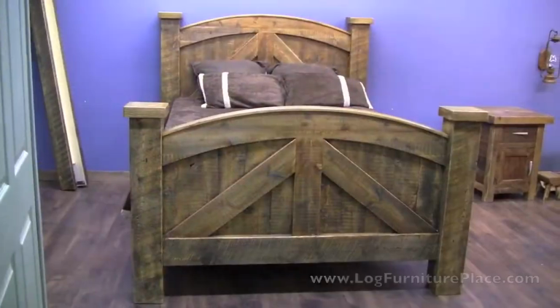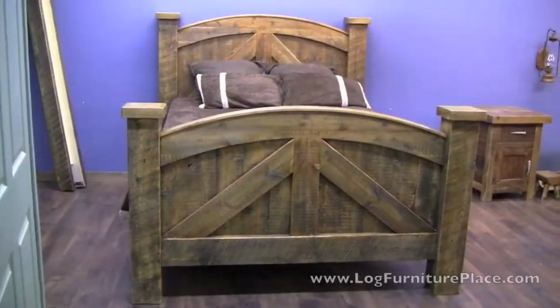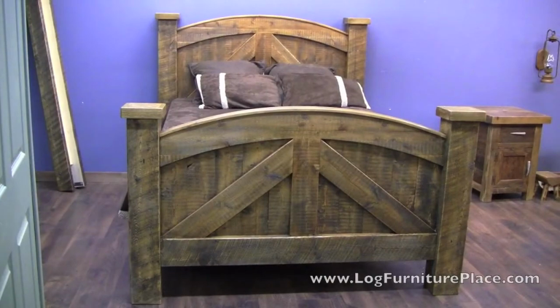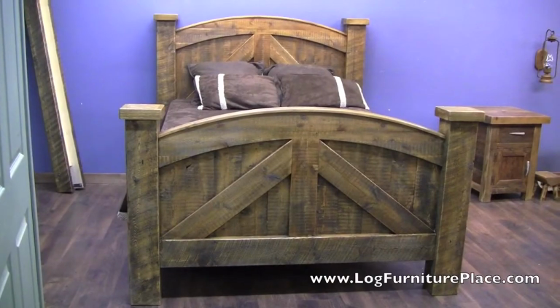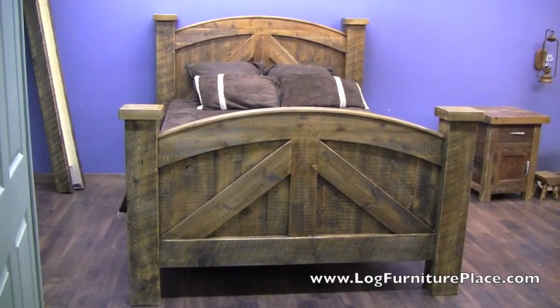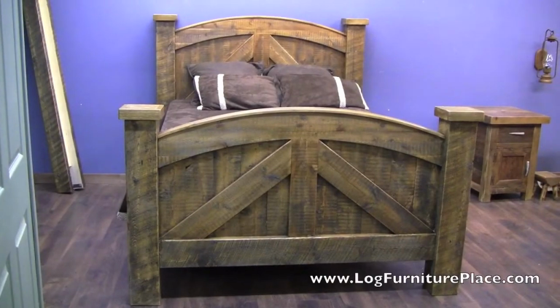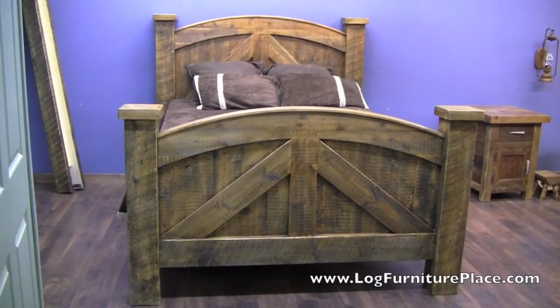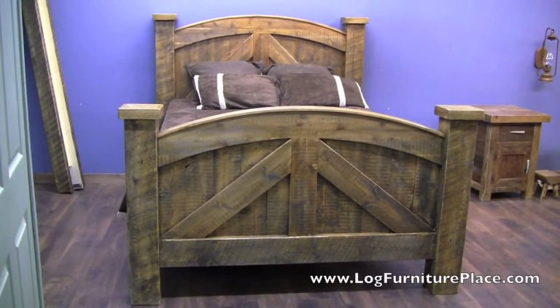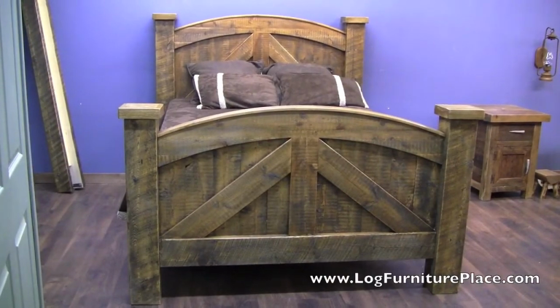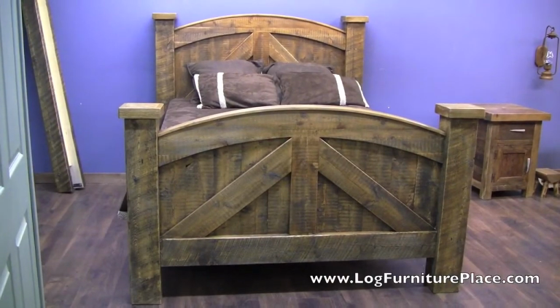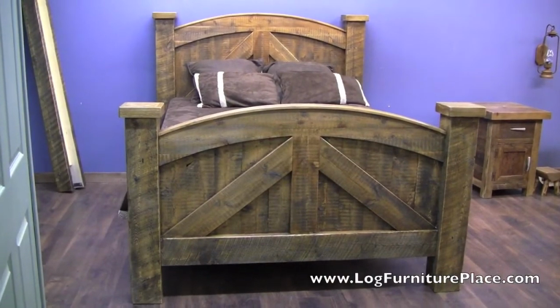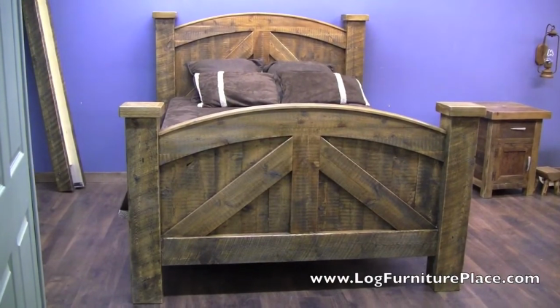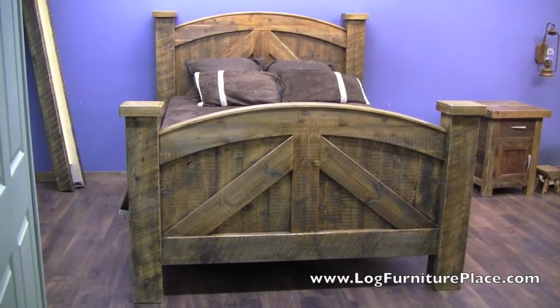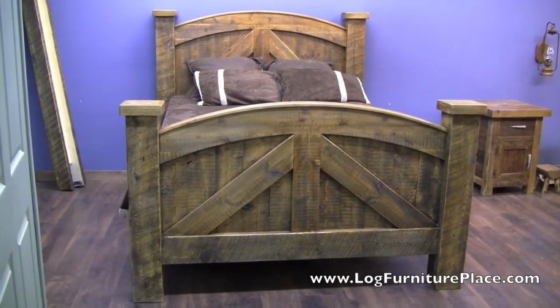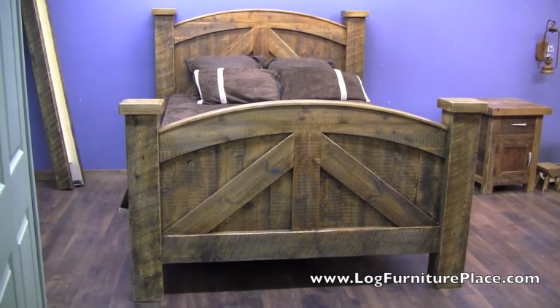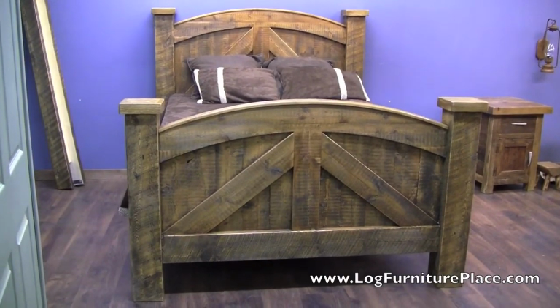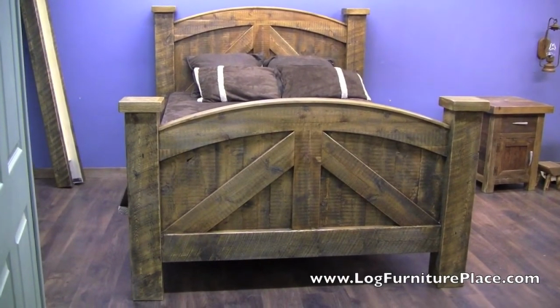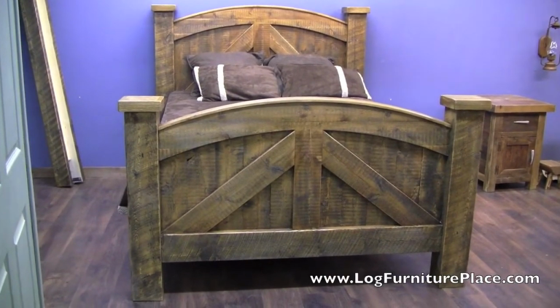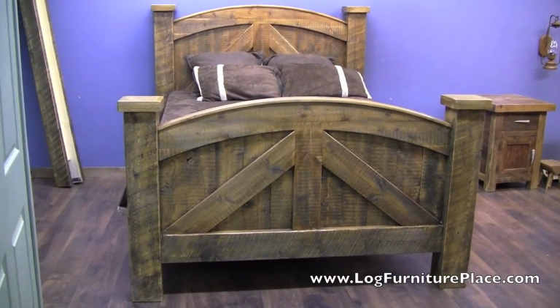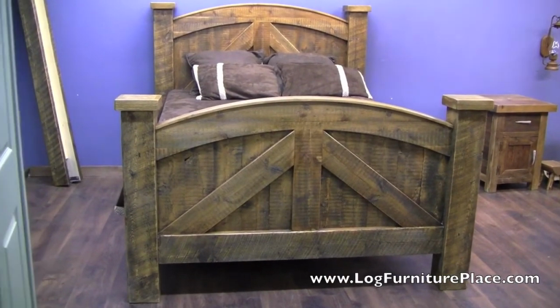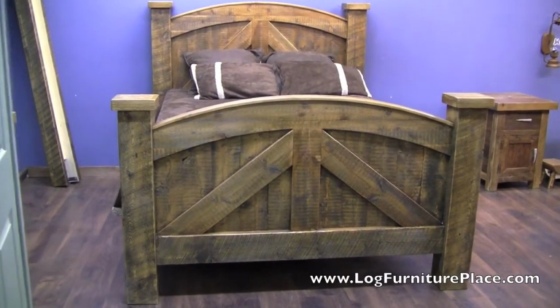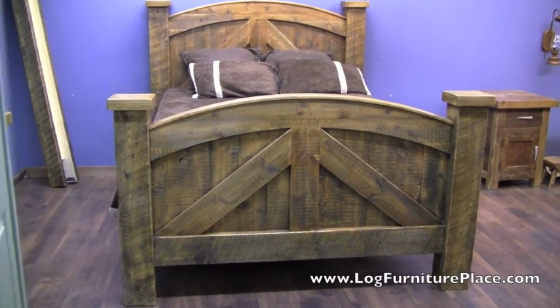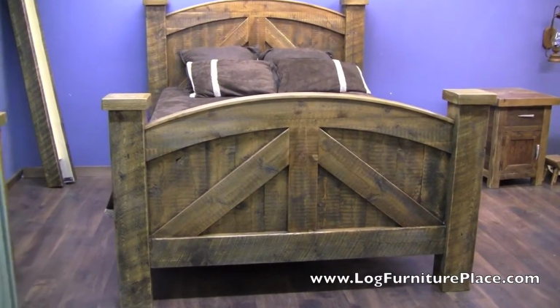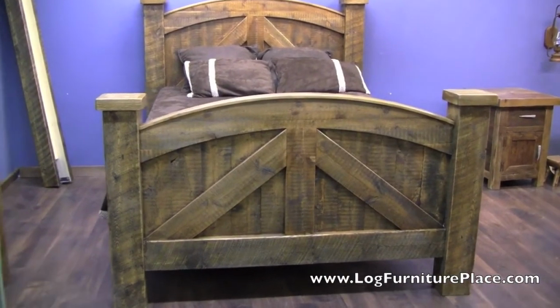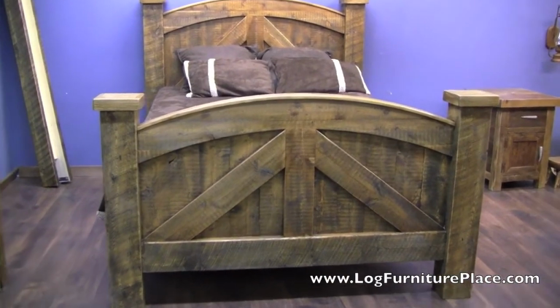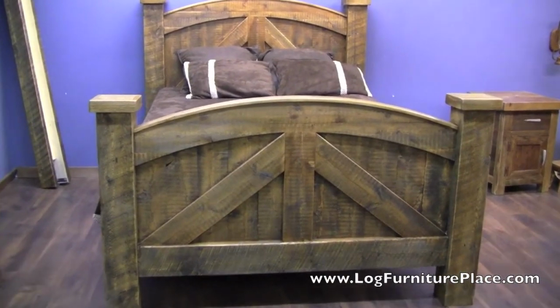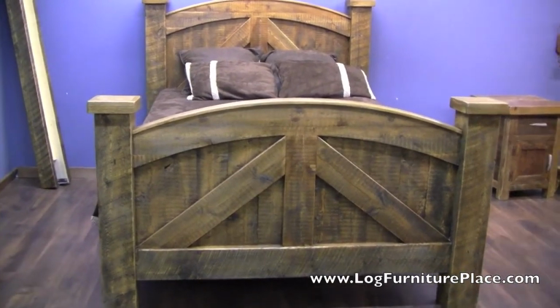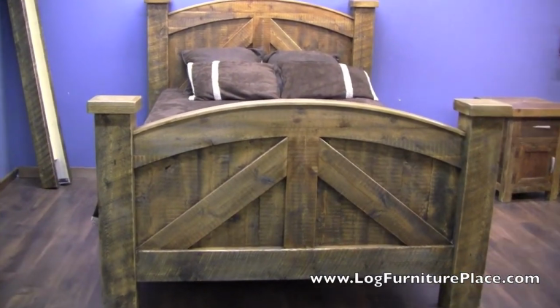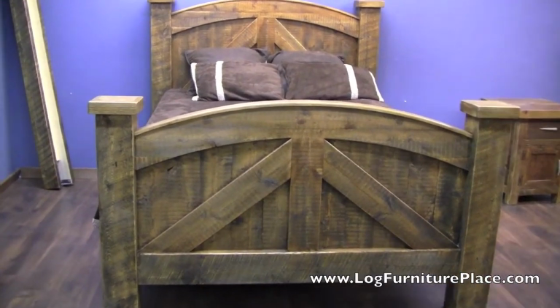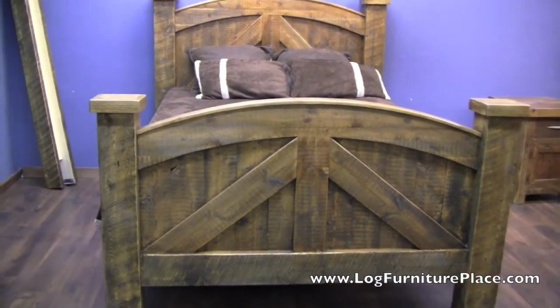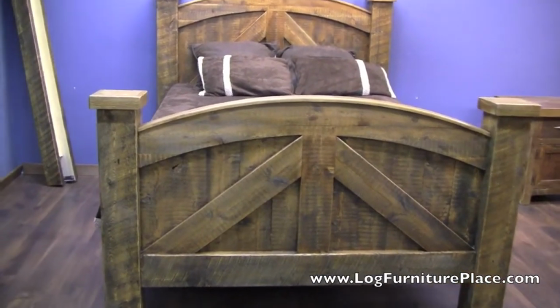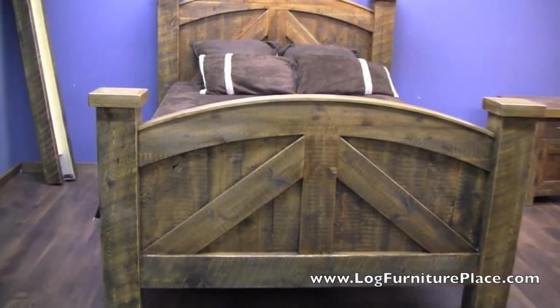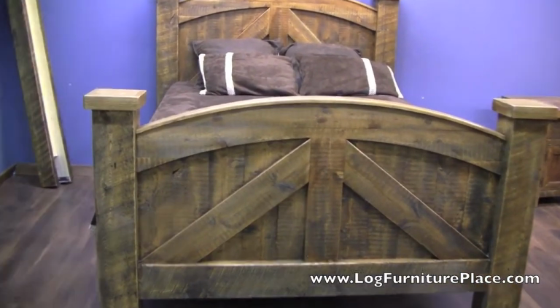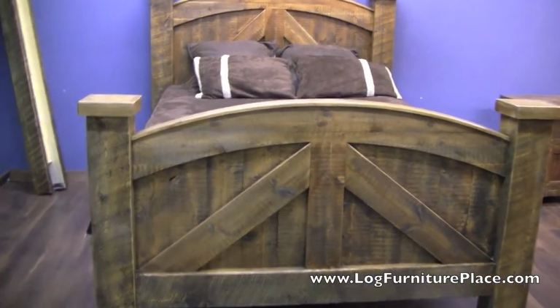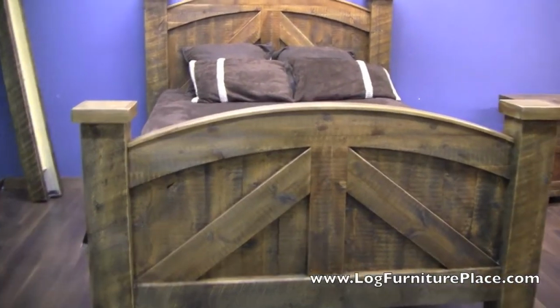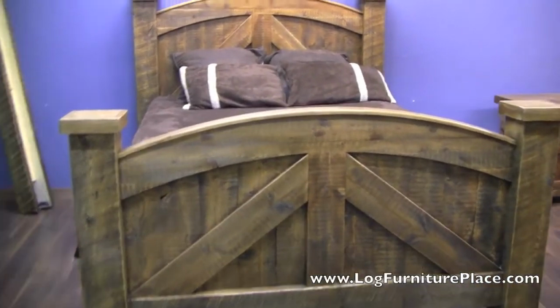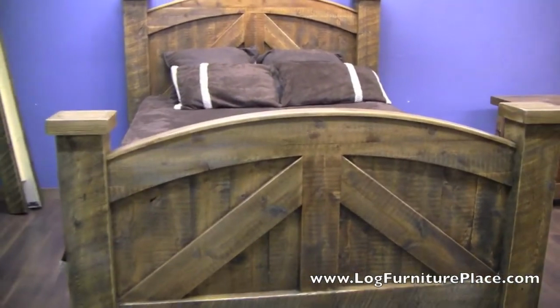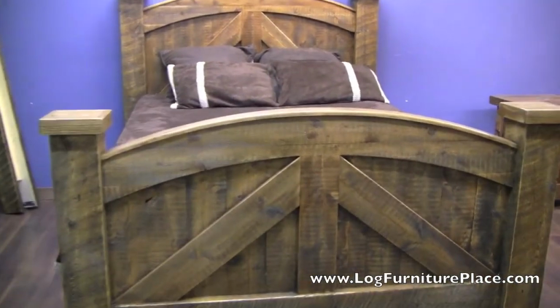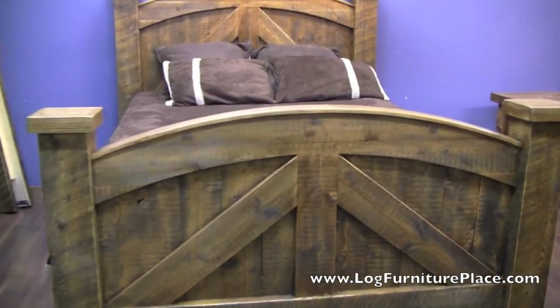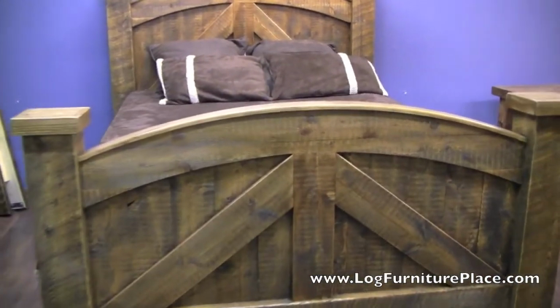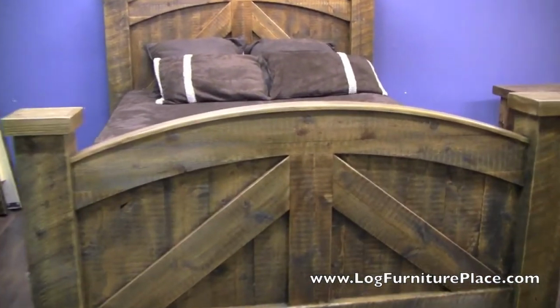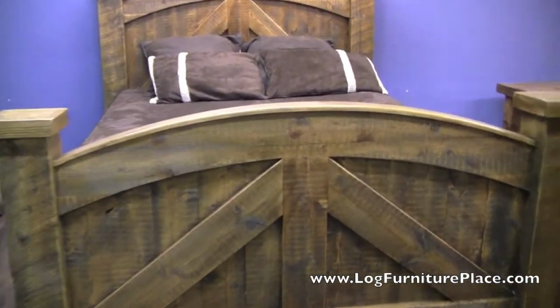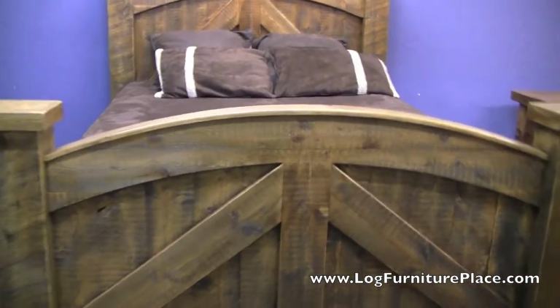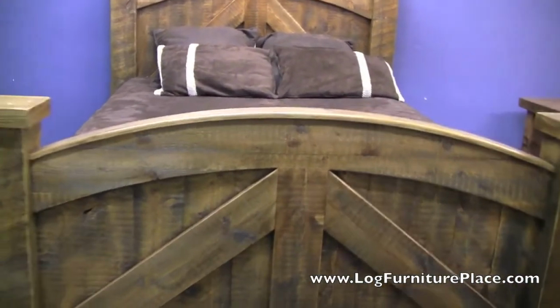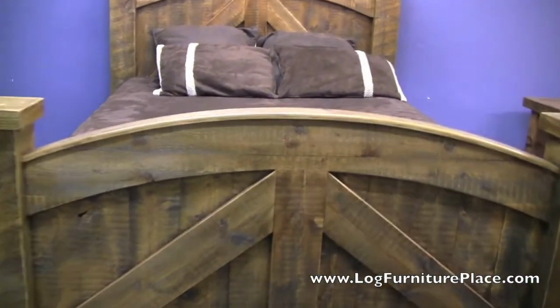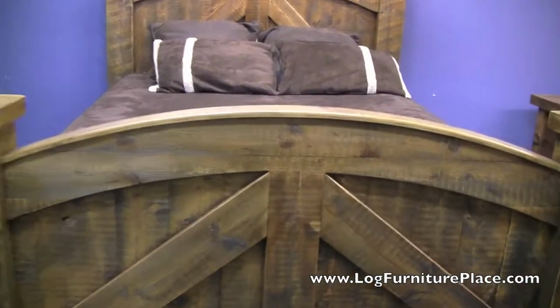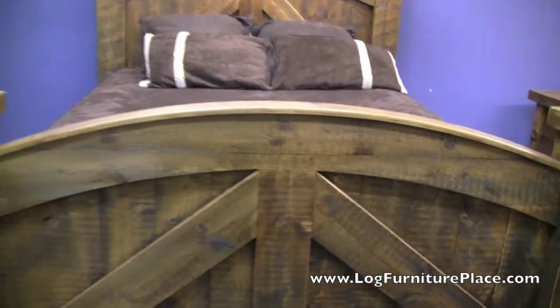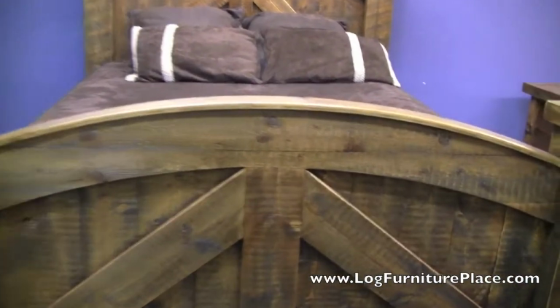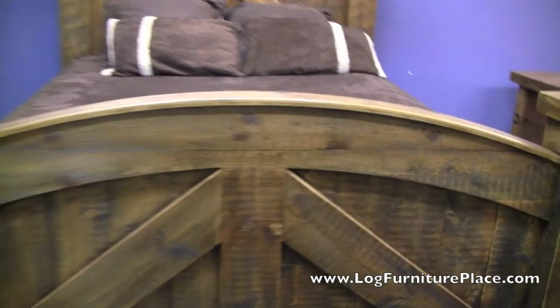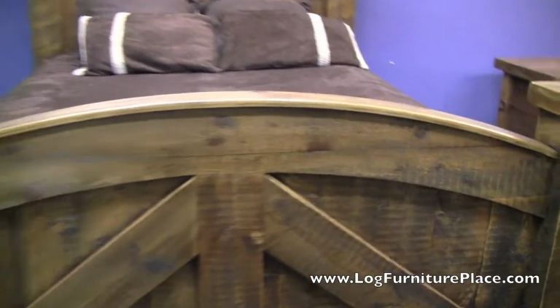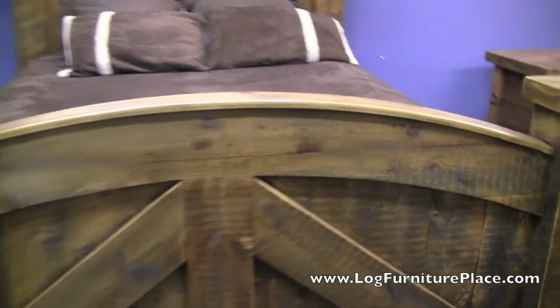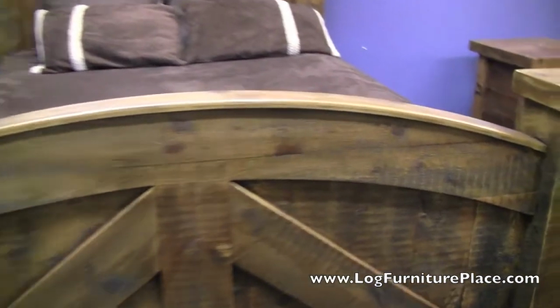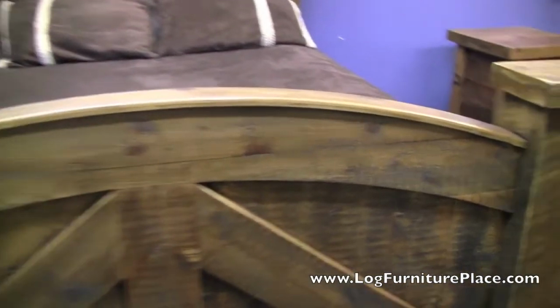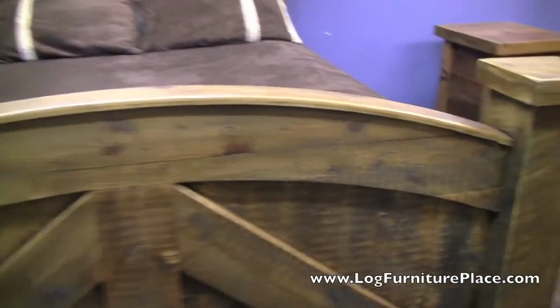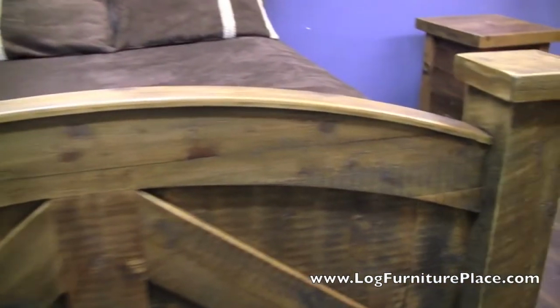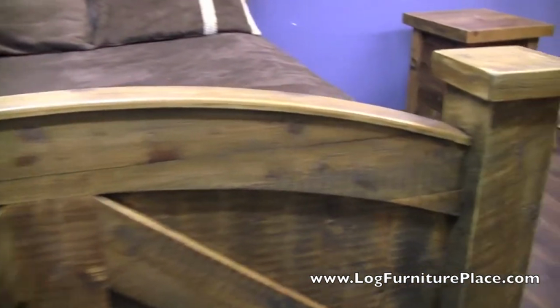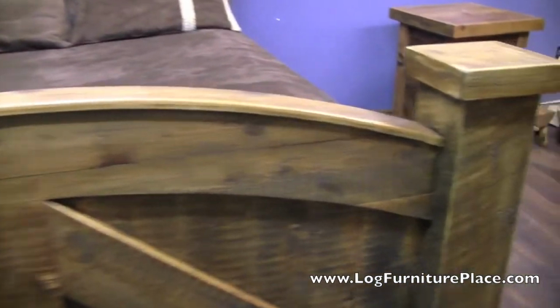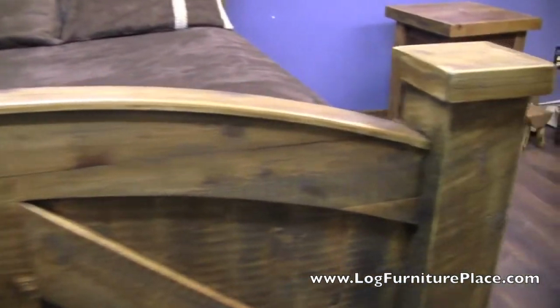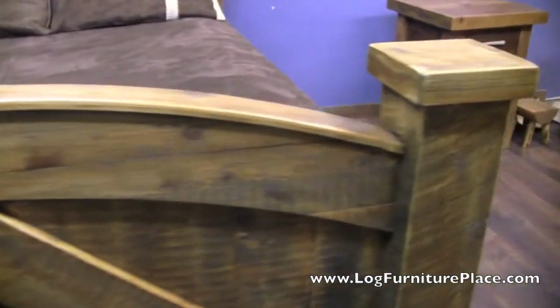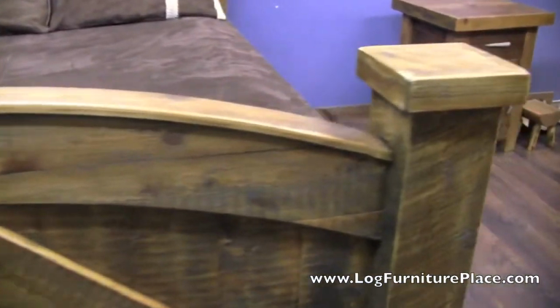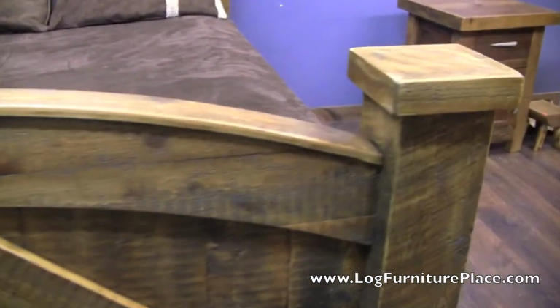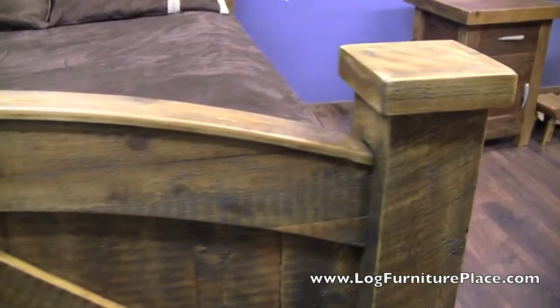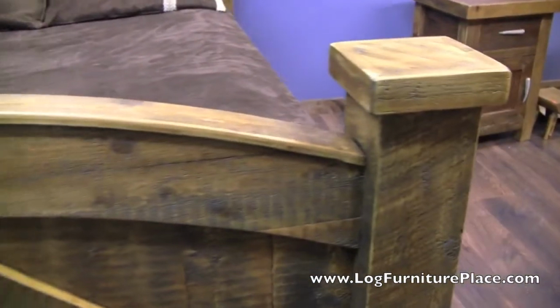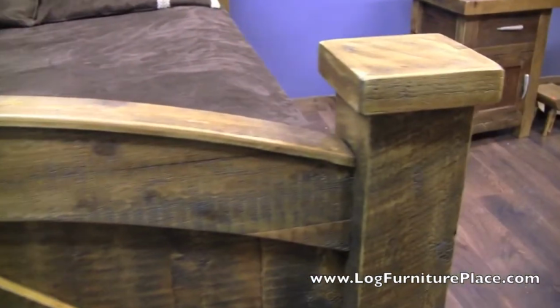Hi, it's Jason from LogFurniturePlace.com. I'm going to give you a look at our Alpine Heirloom Barnwood Bed today.